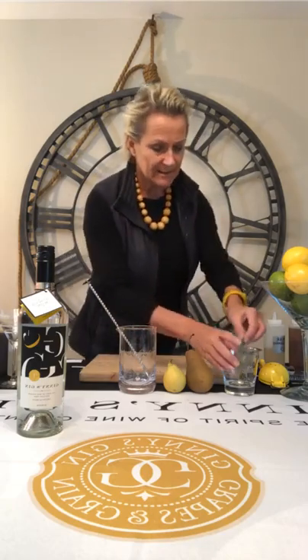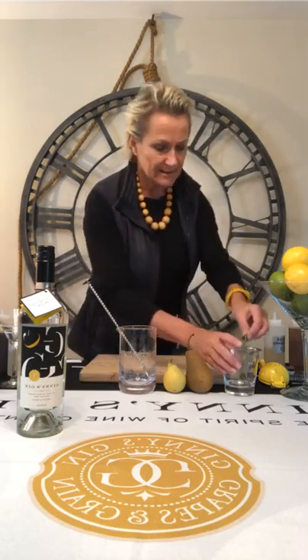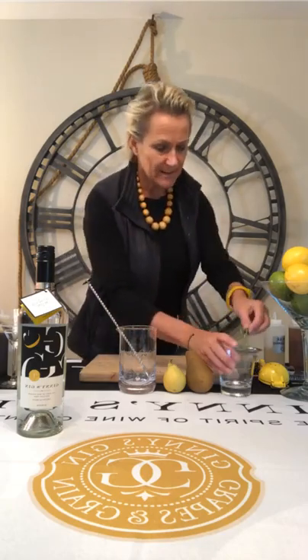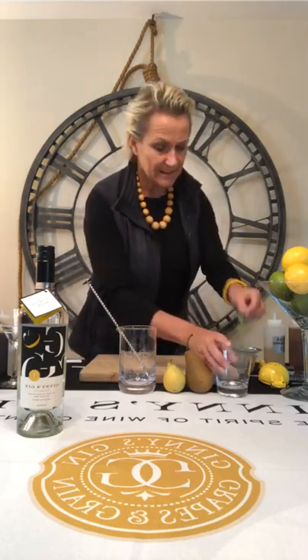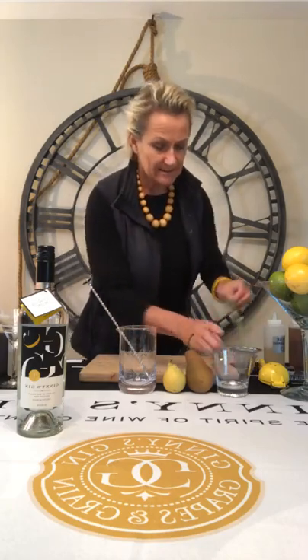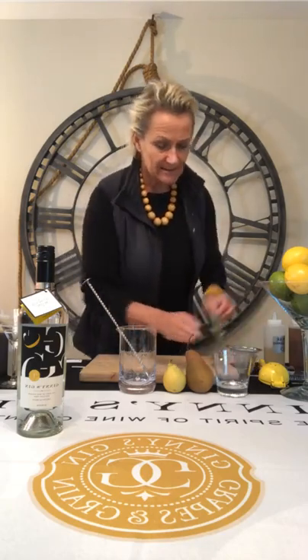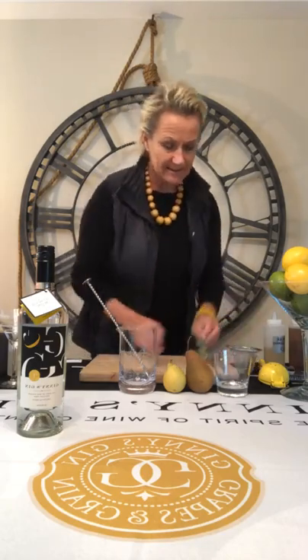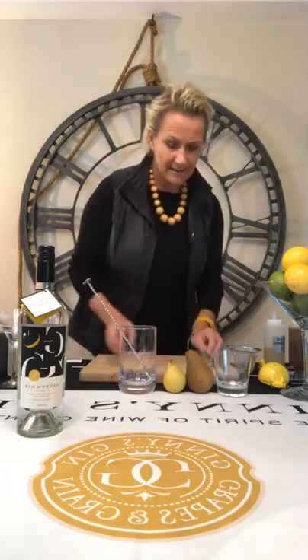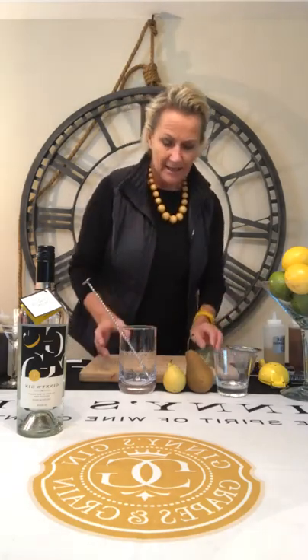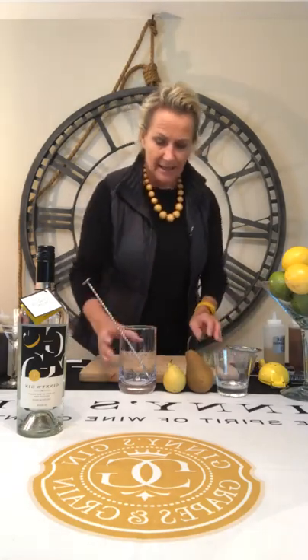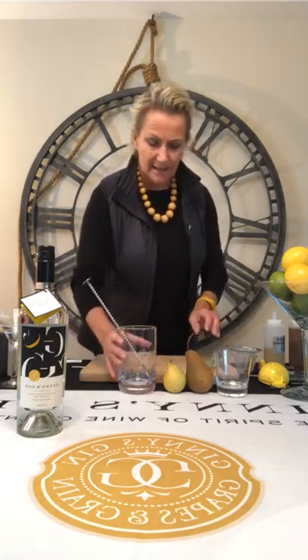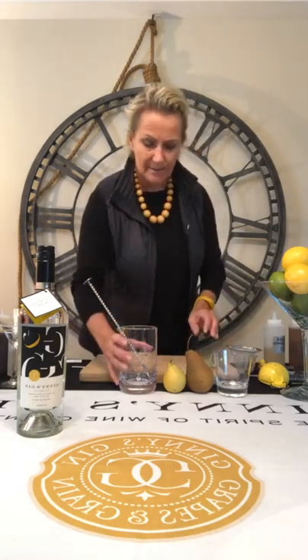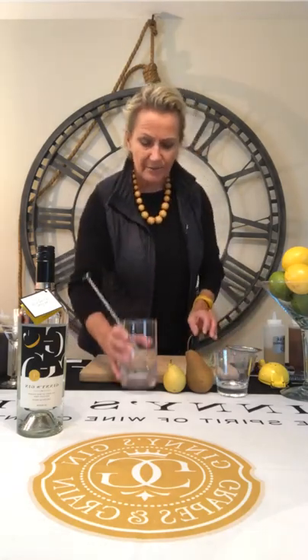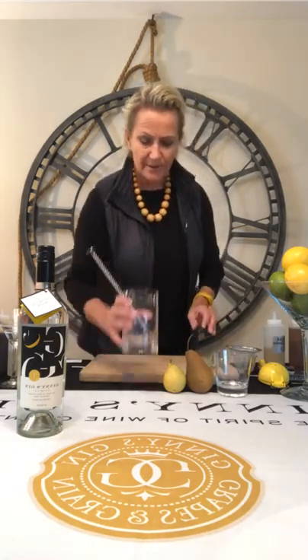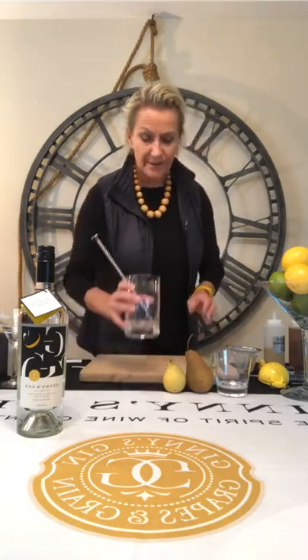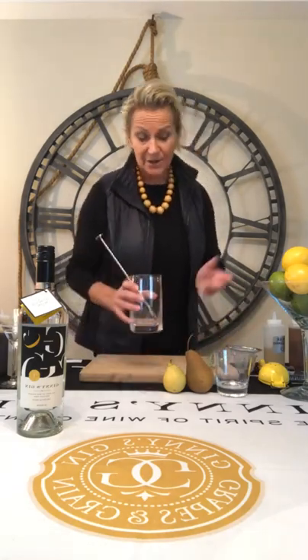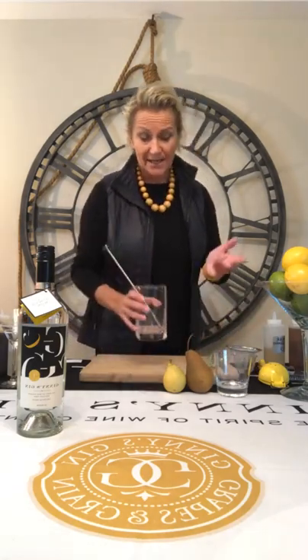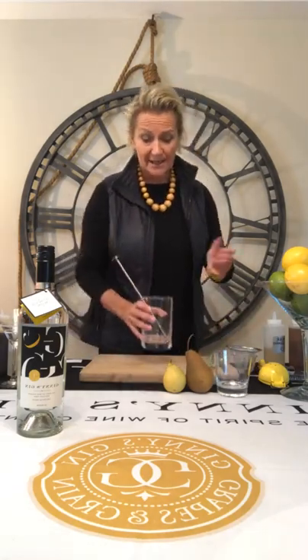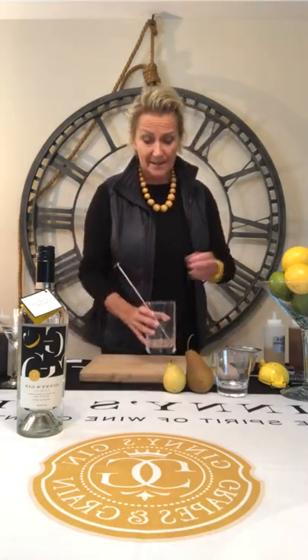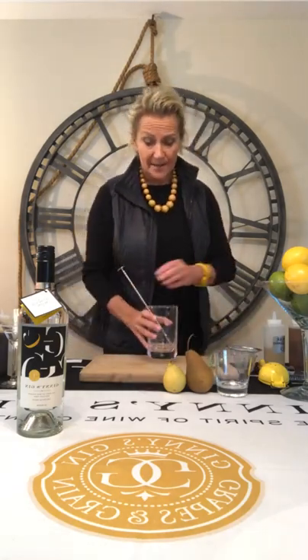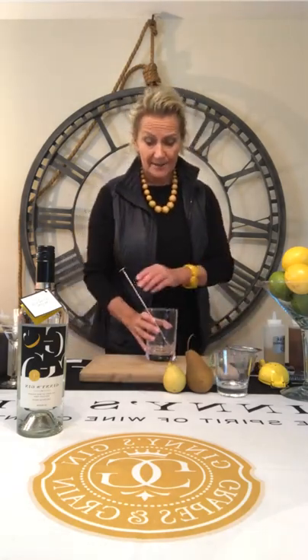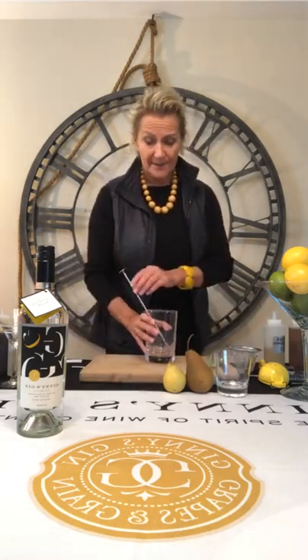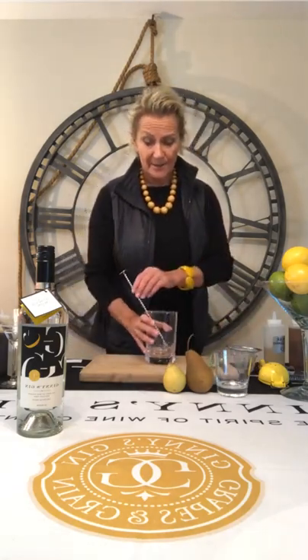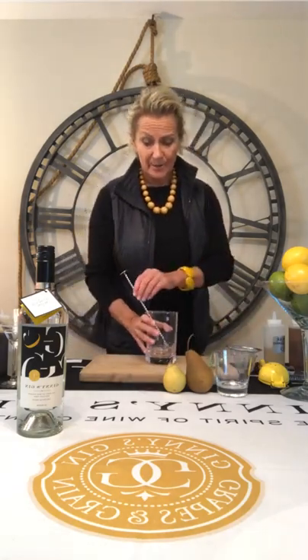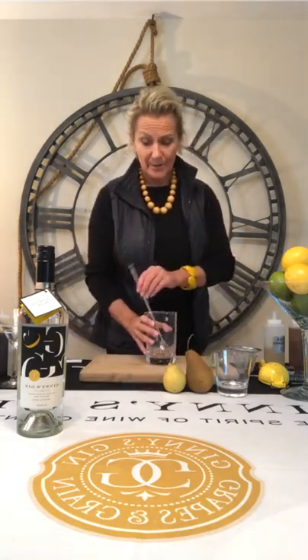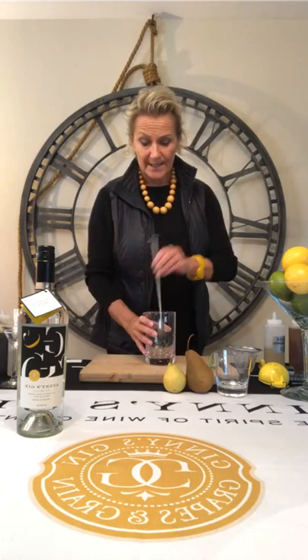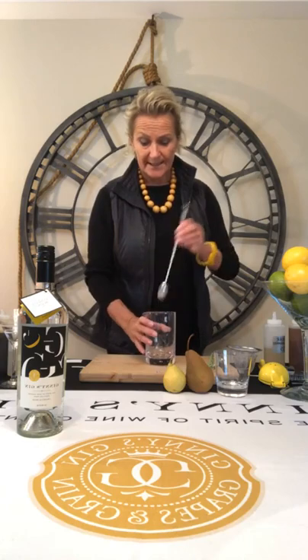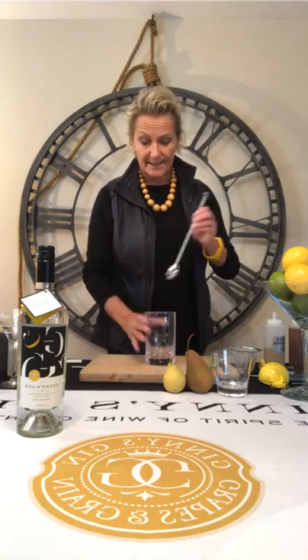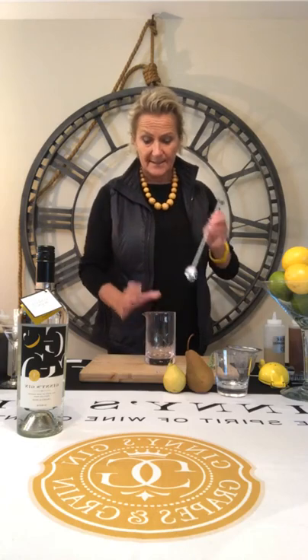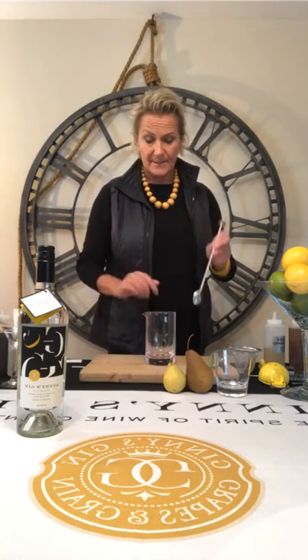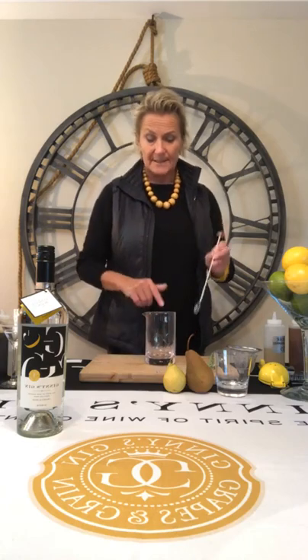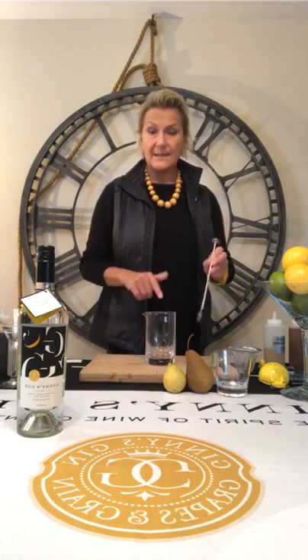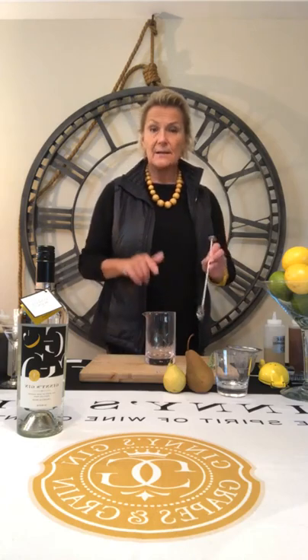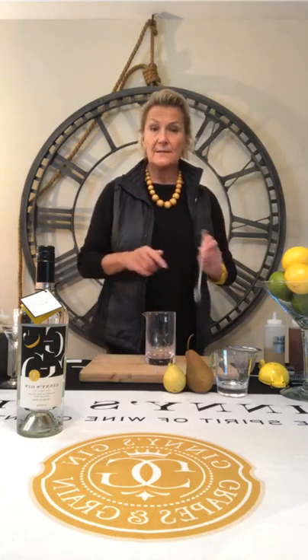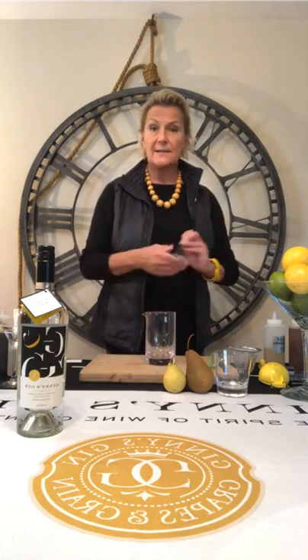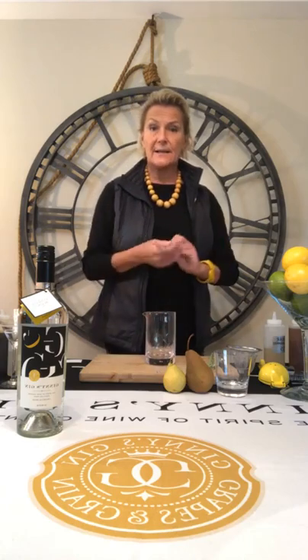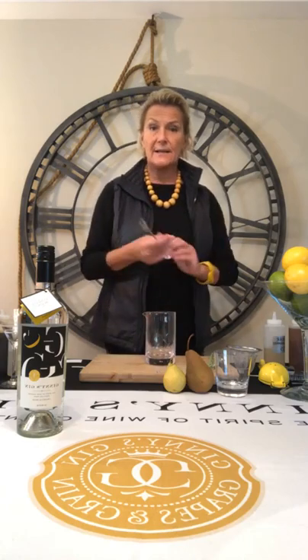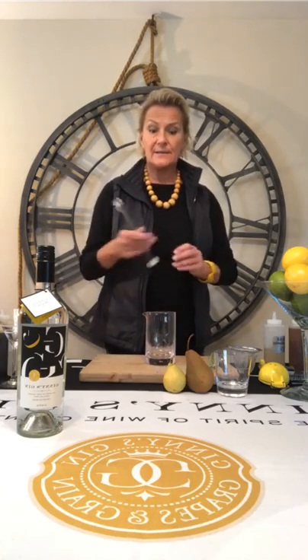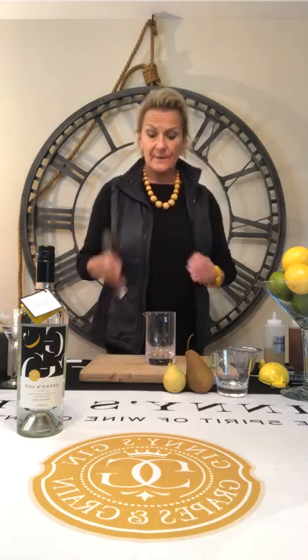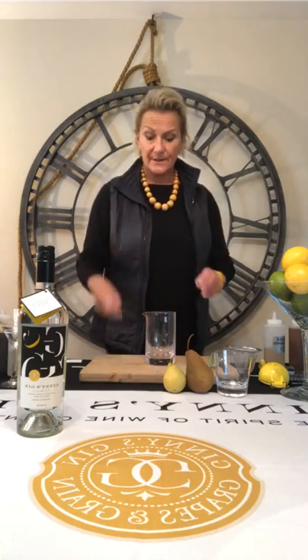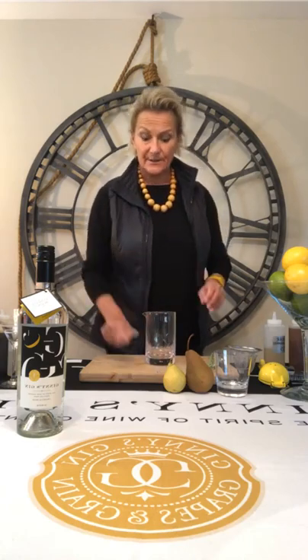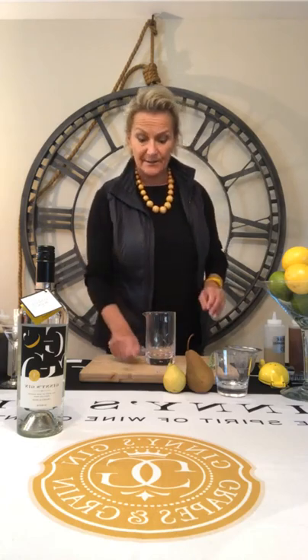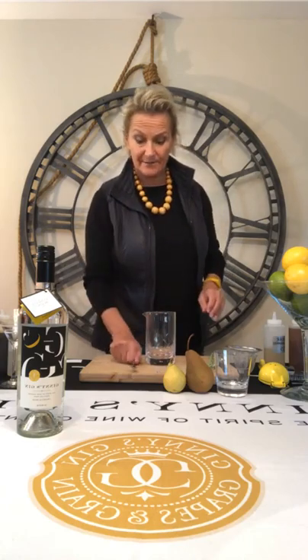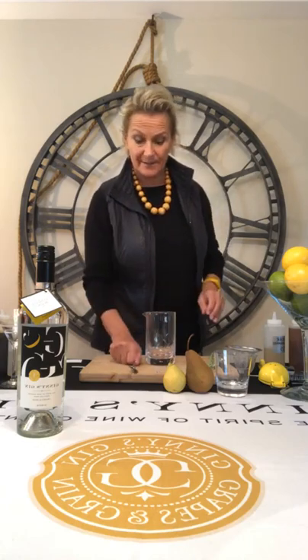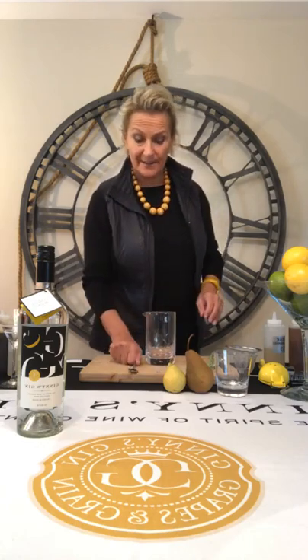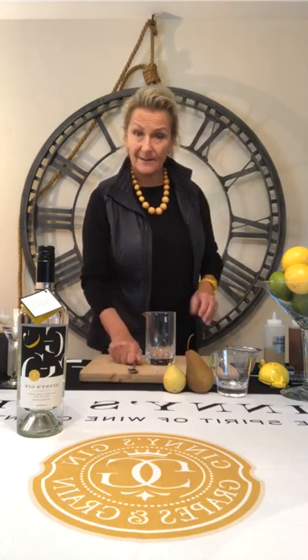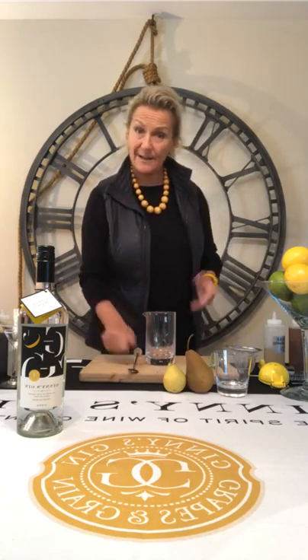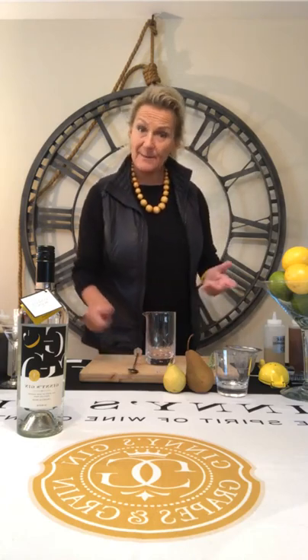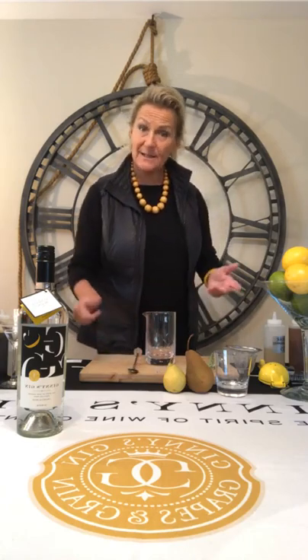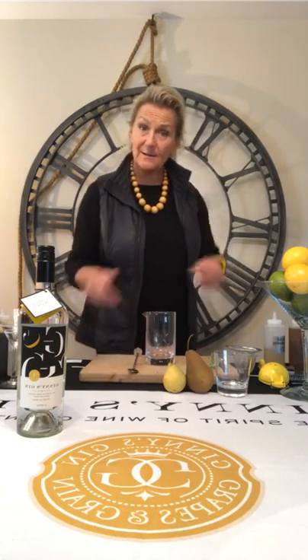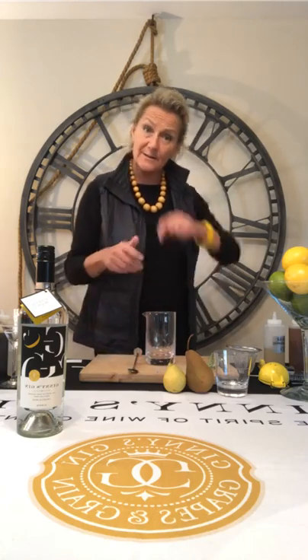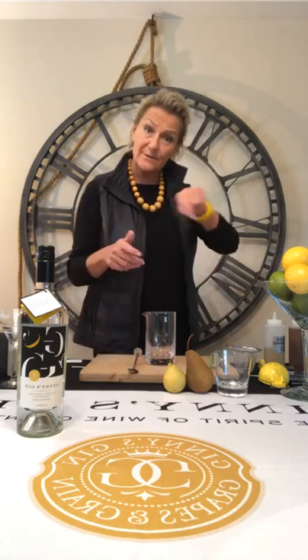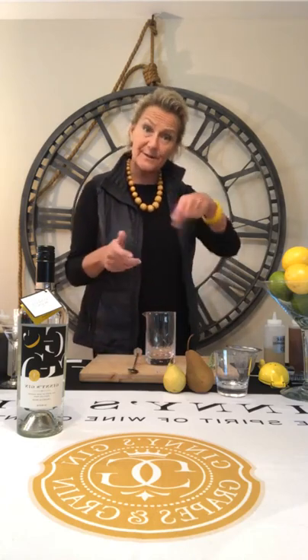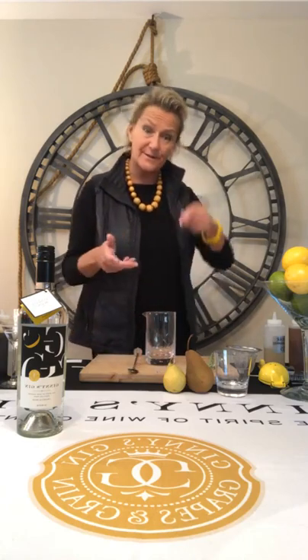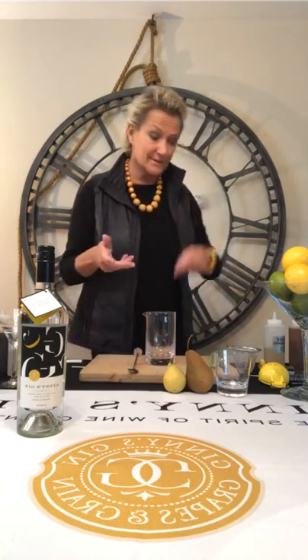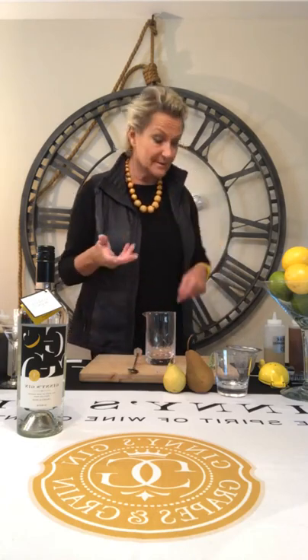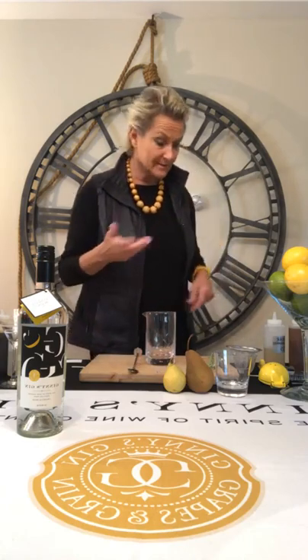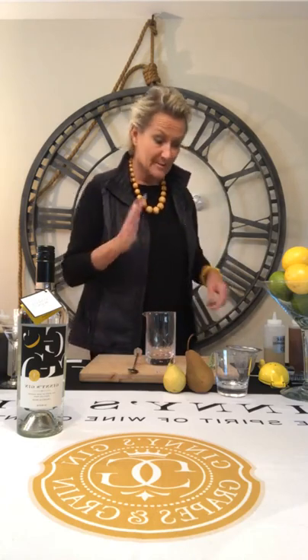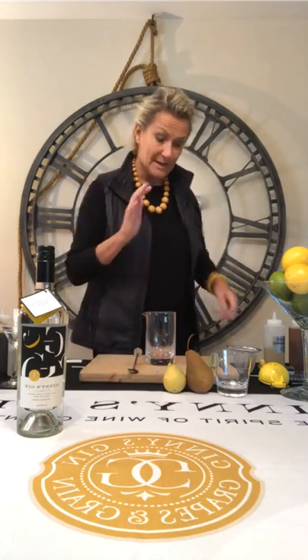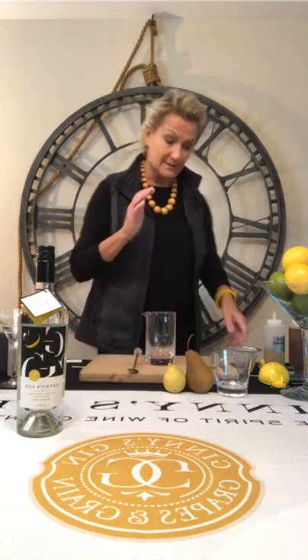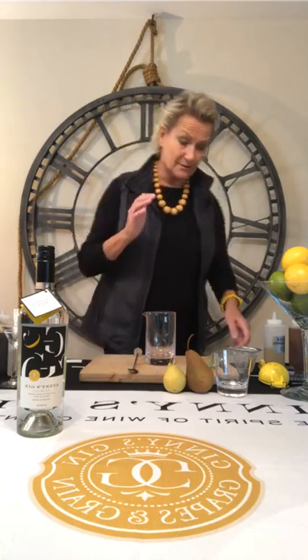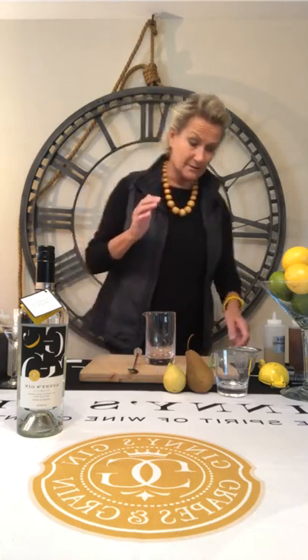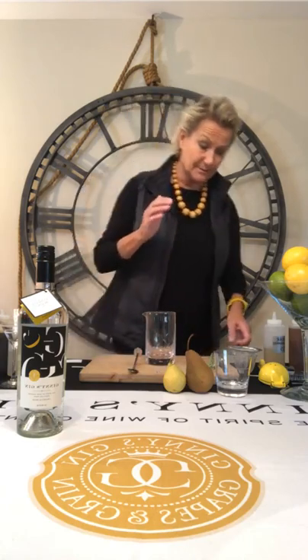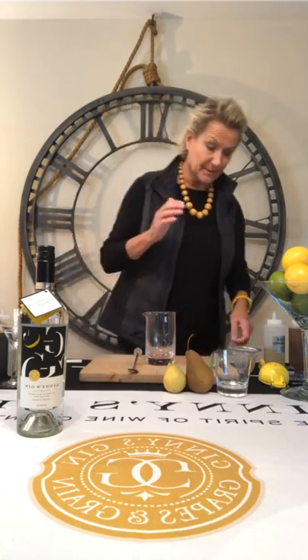Here's my glass. Rather than shaking it, I'm going to put ice in a mixing glass and just stir it to make it cold.